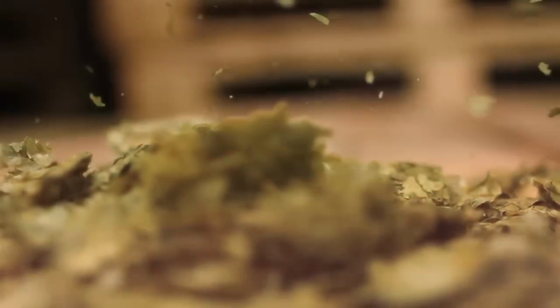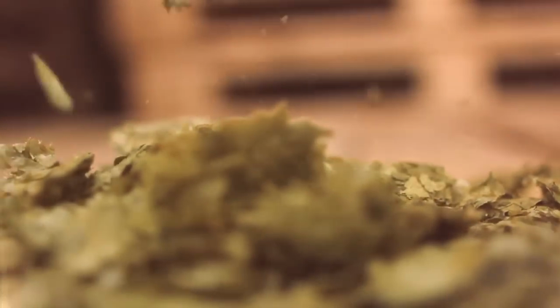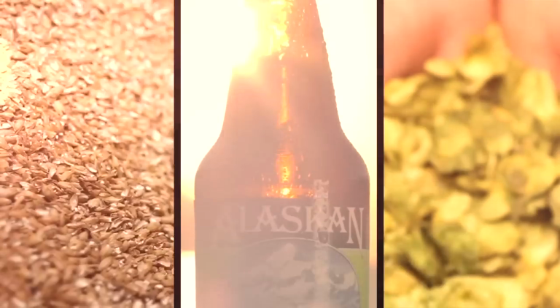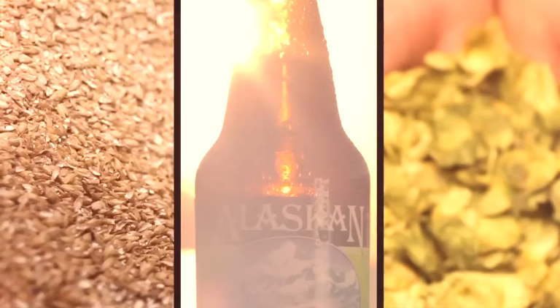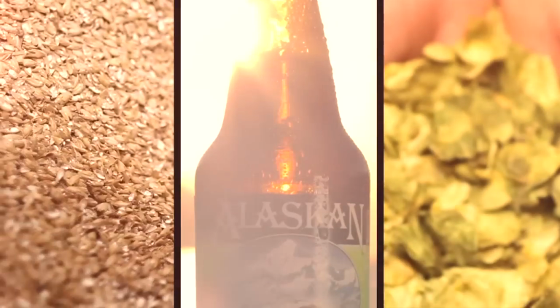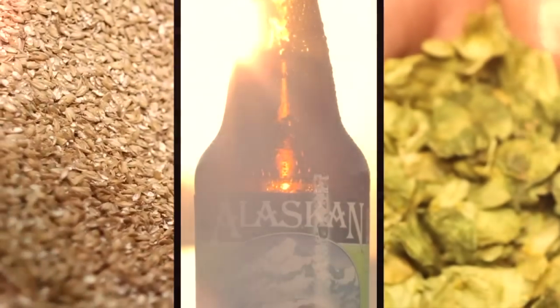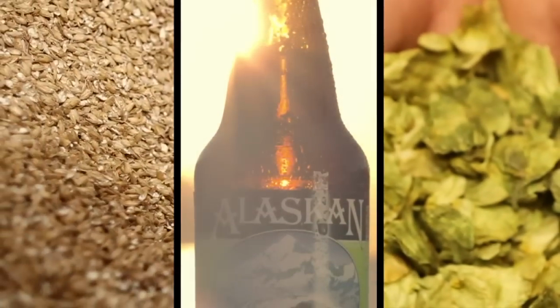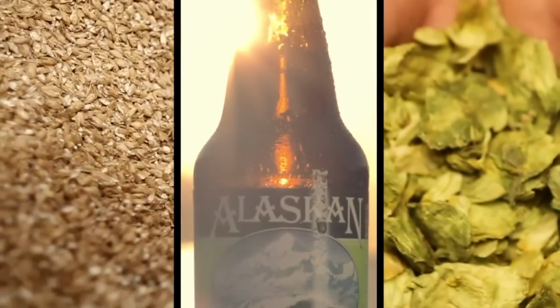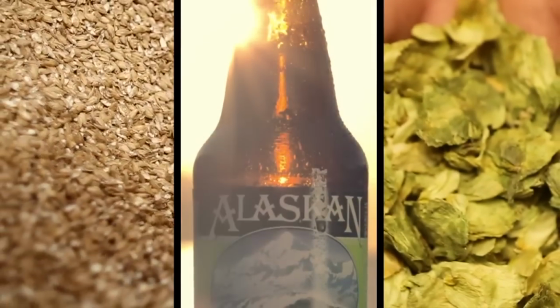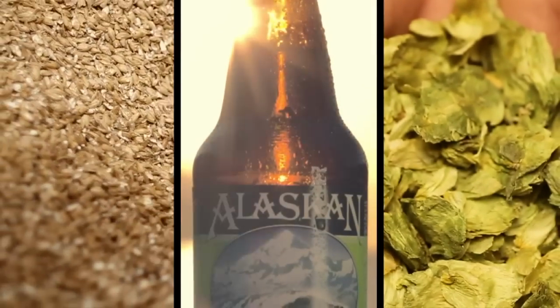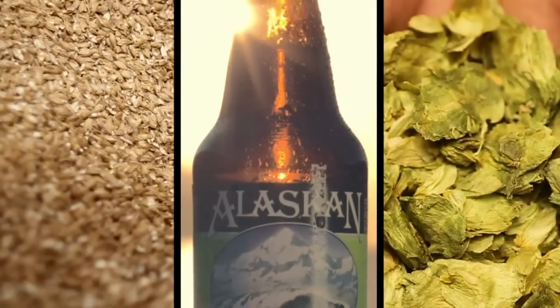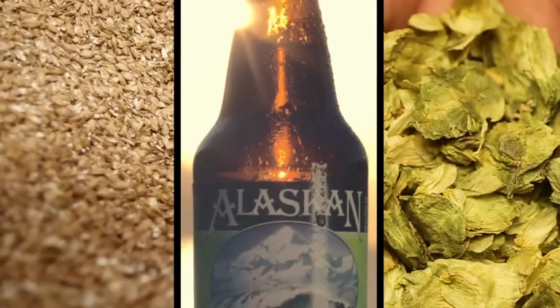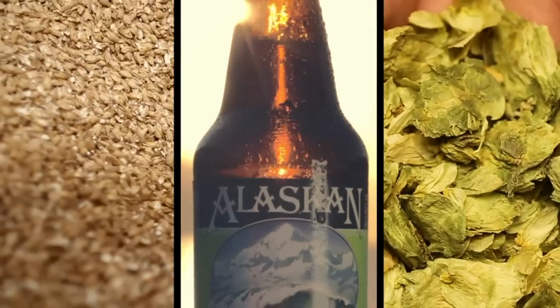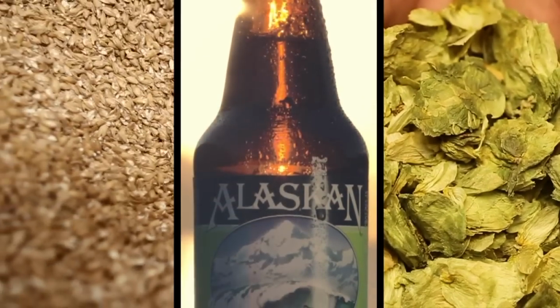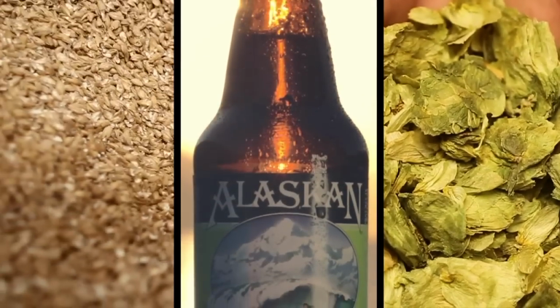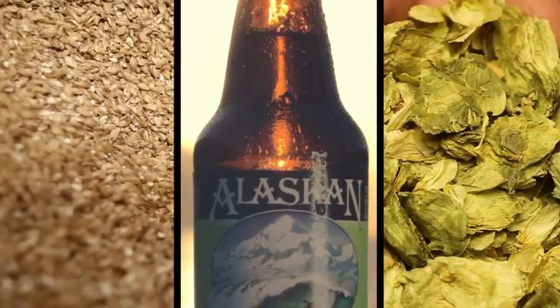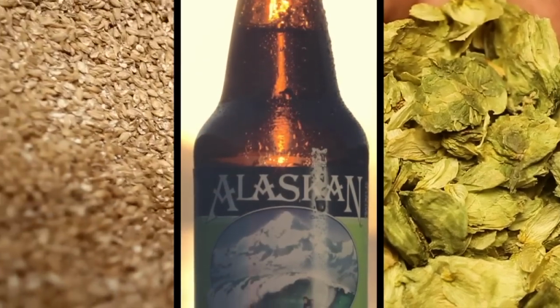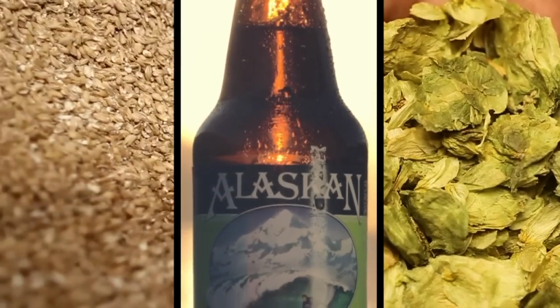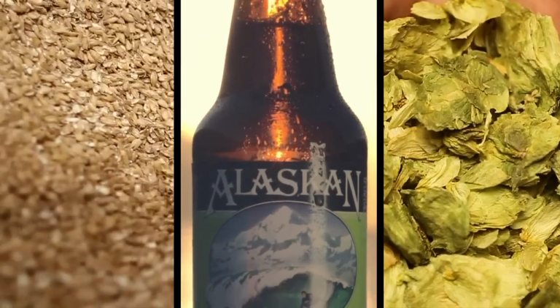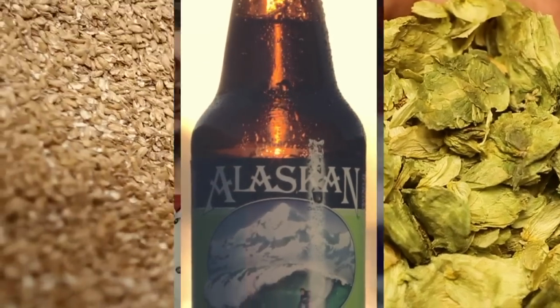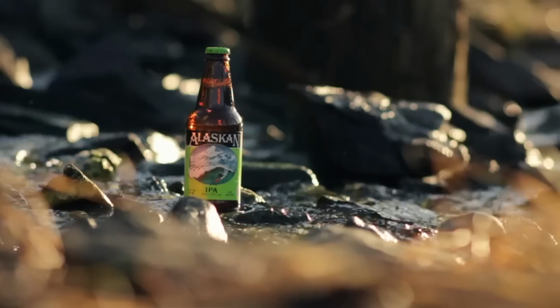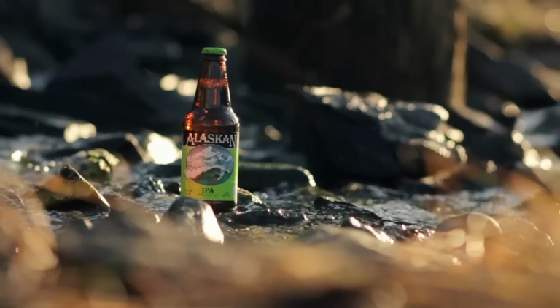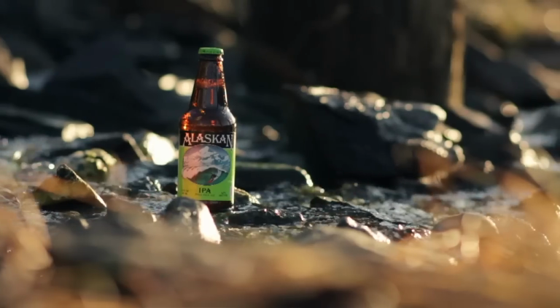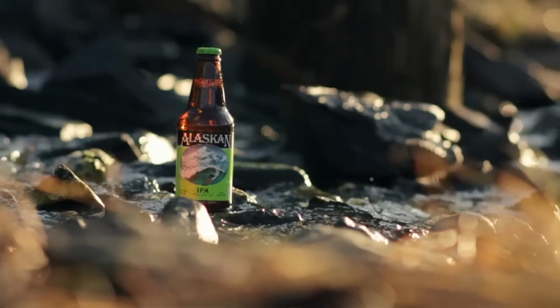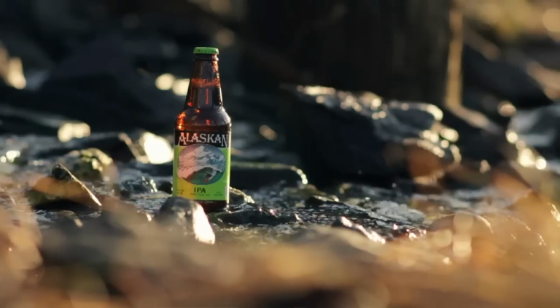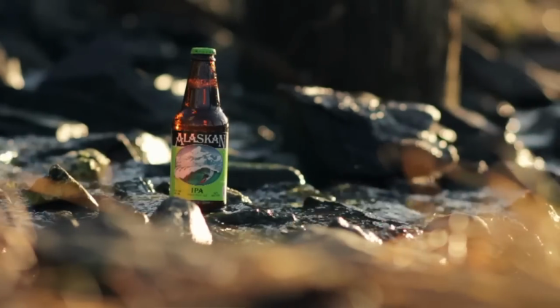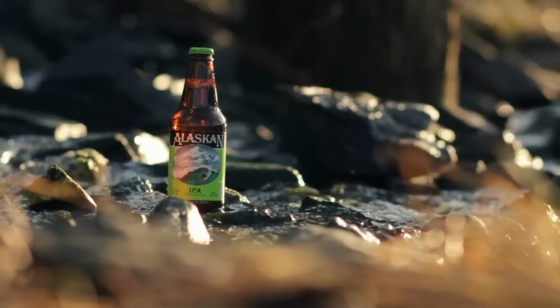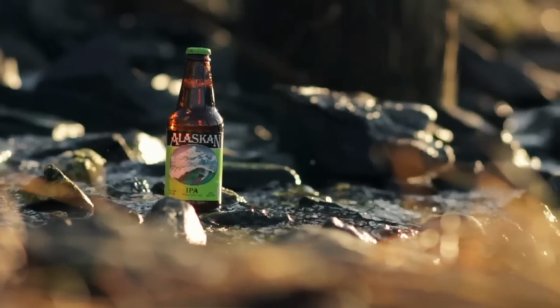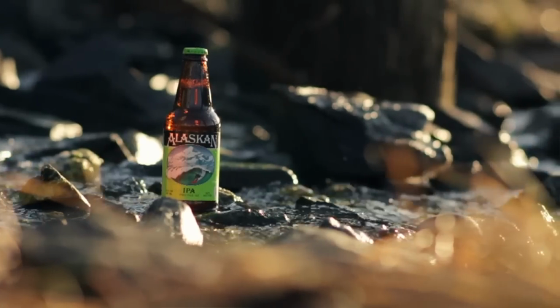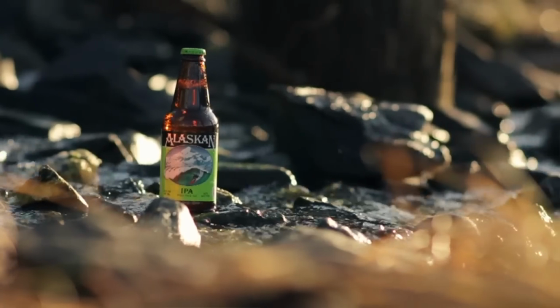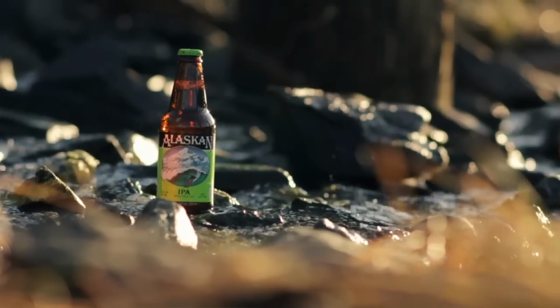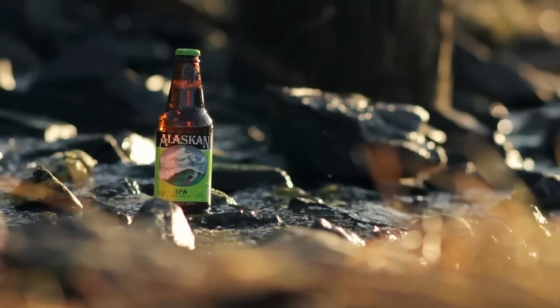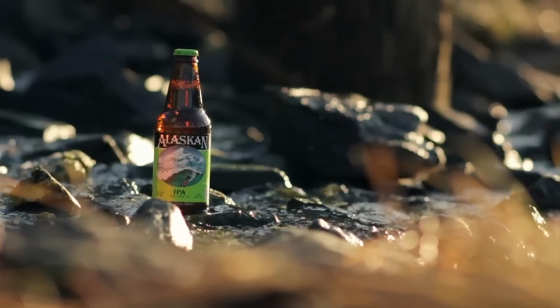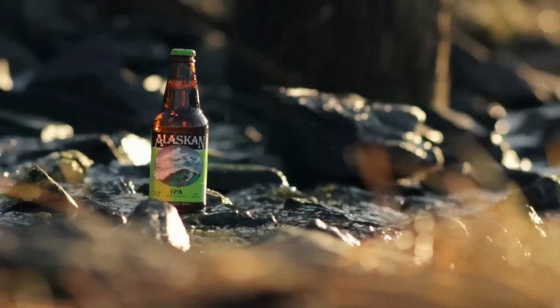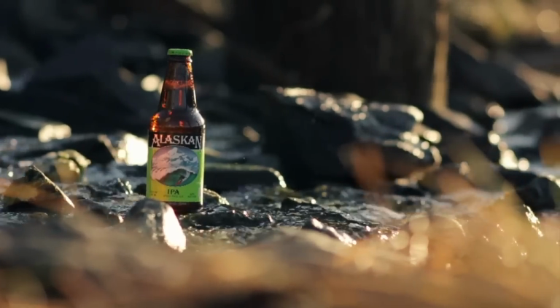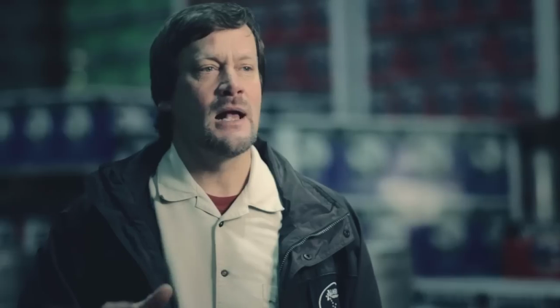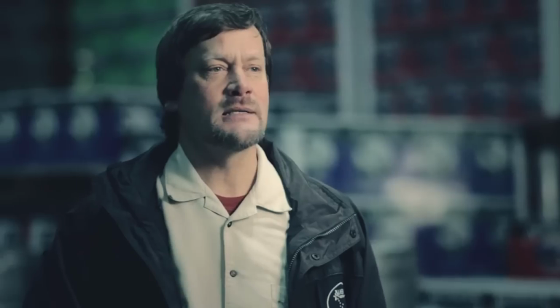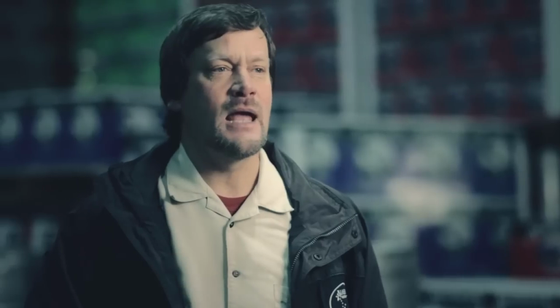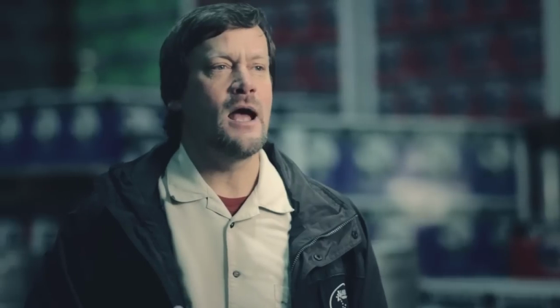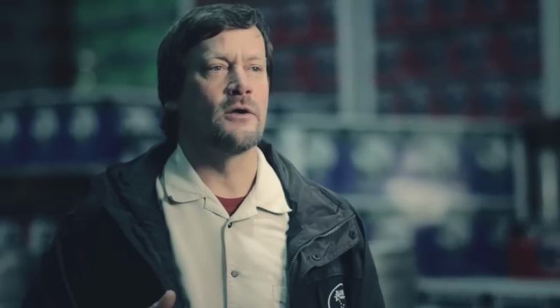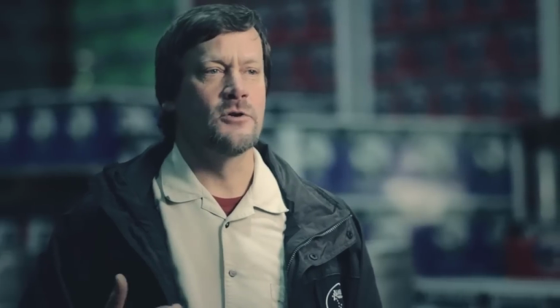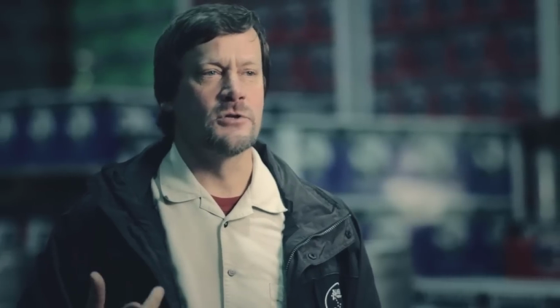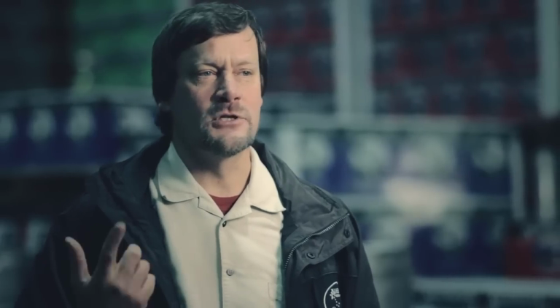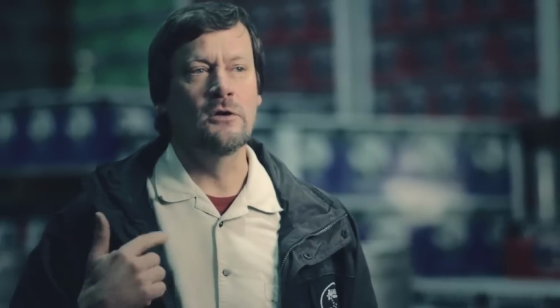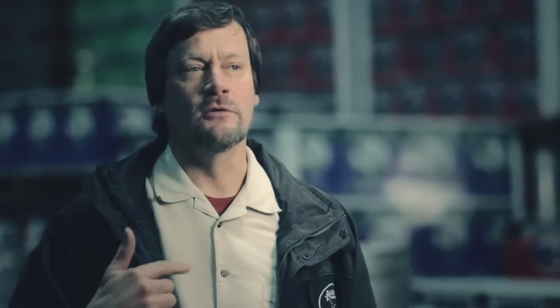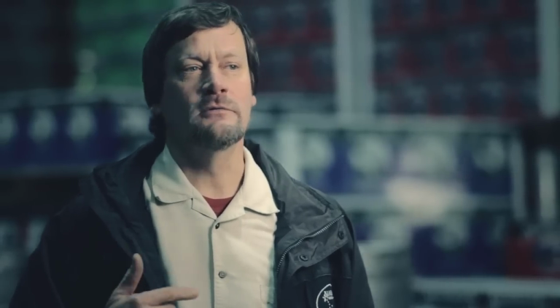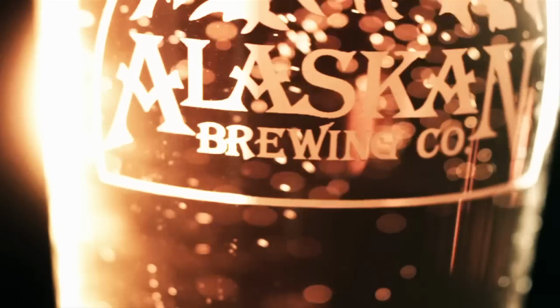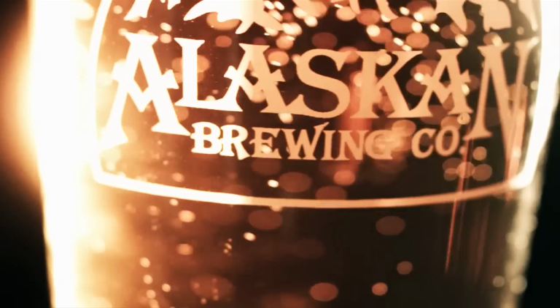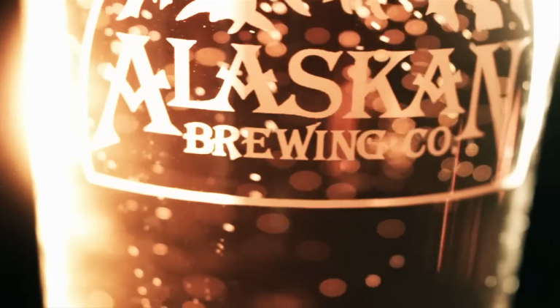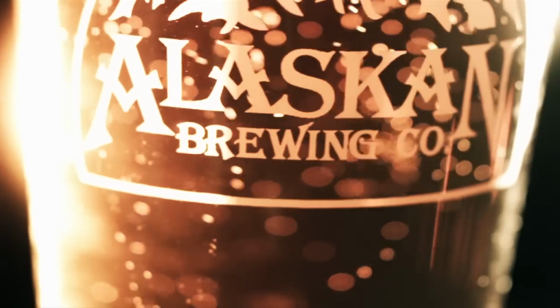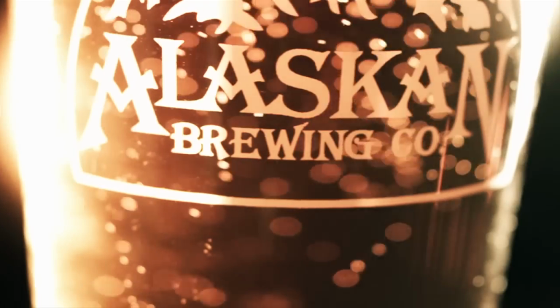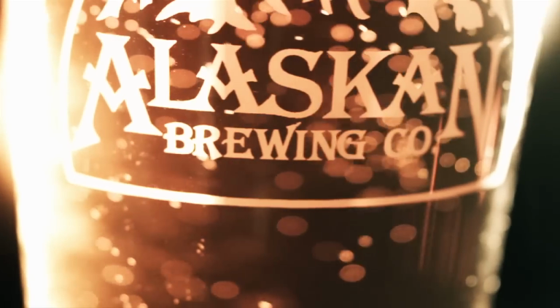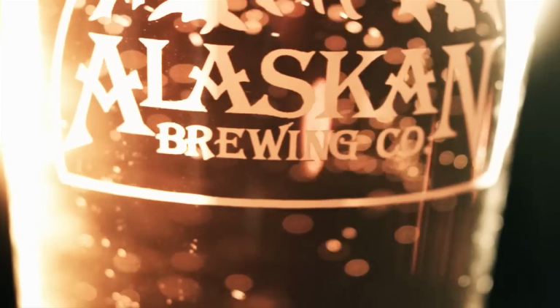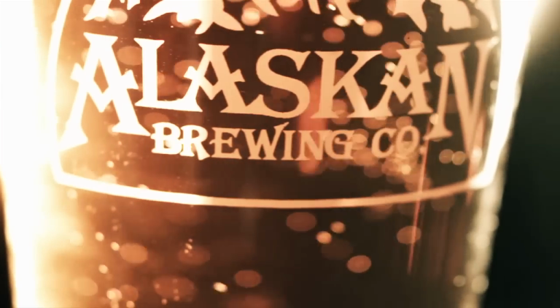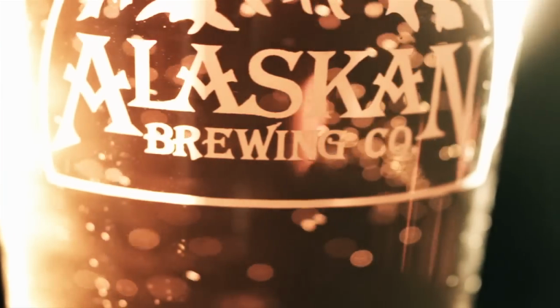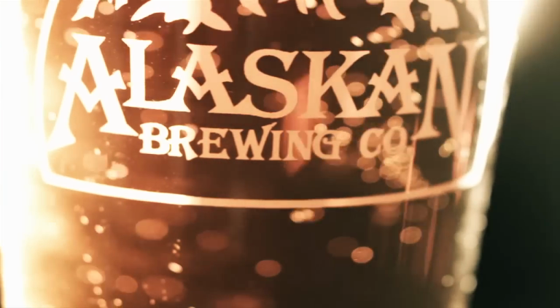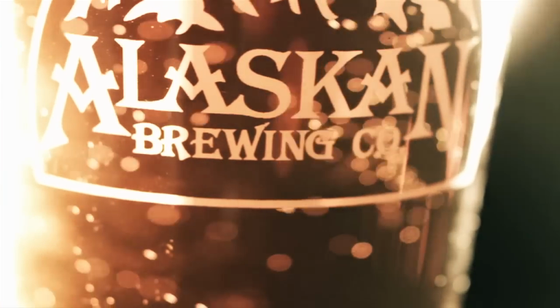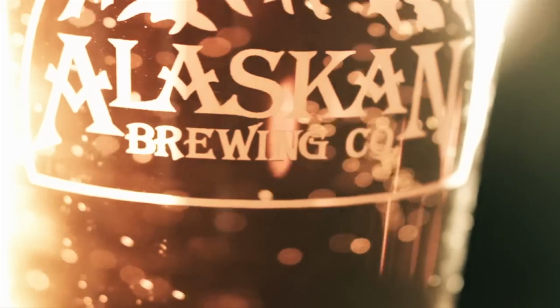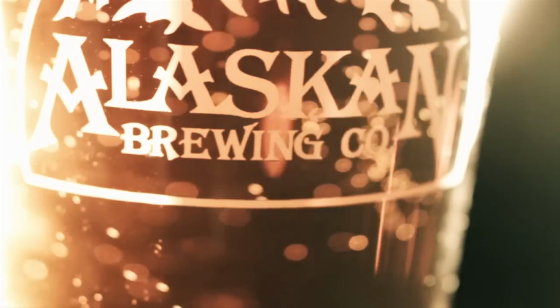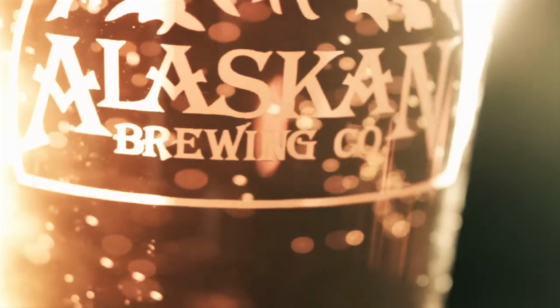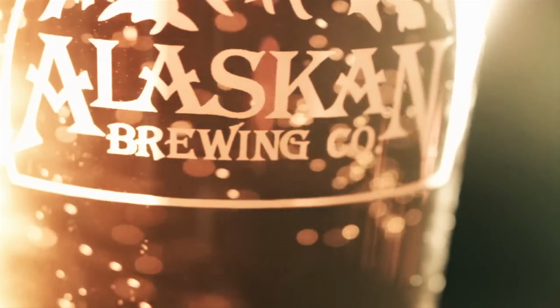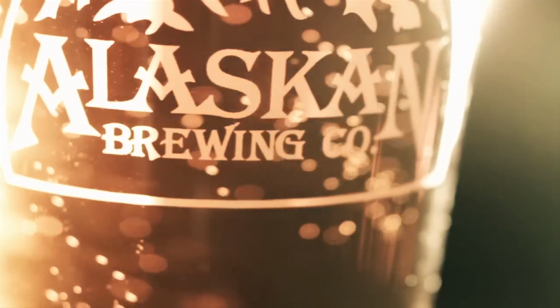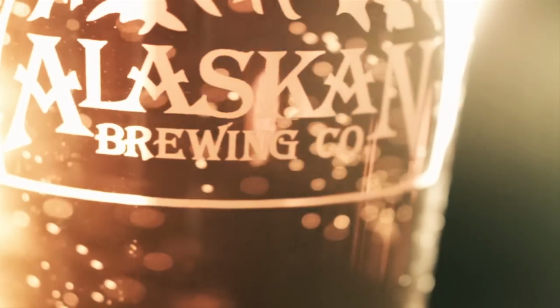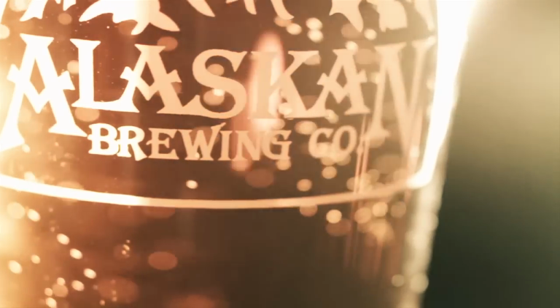The malts and the hops are balanced. But what's beautiful about it is that as you put the glass down, you're still tasting the hops, and they develop.